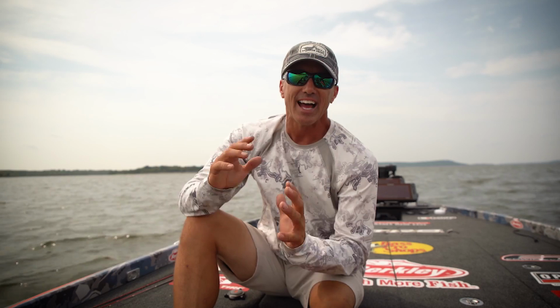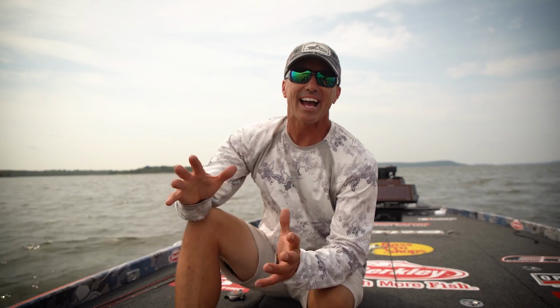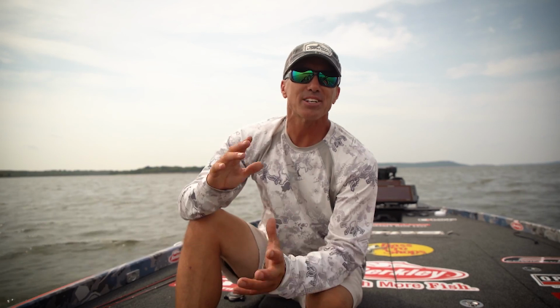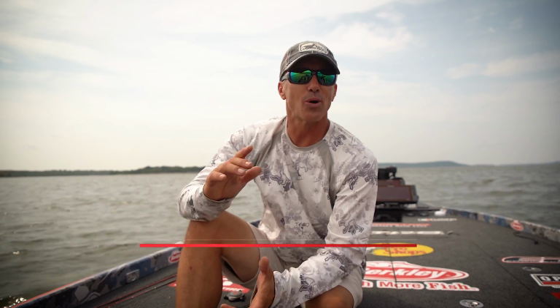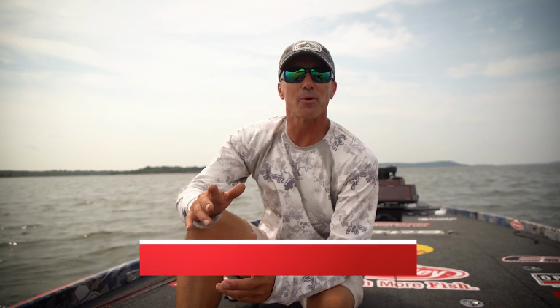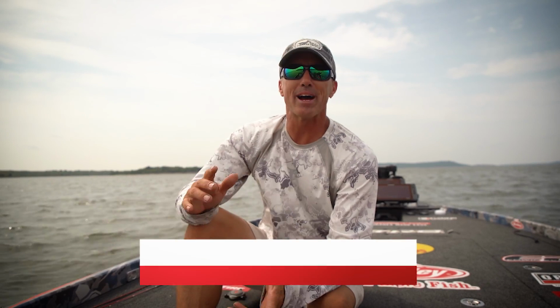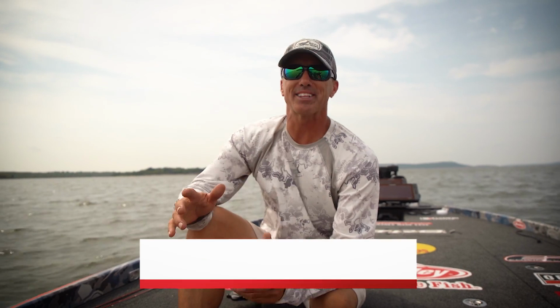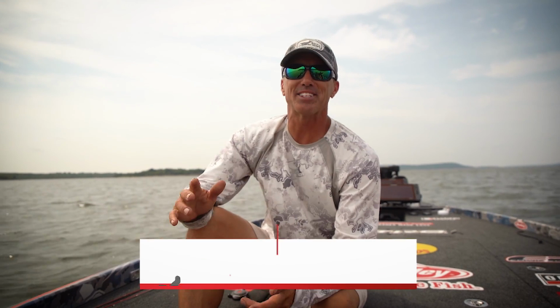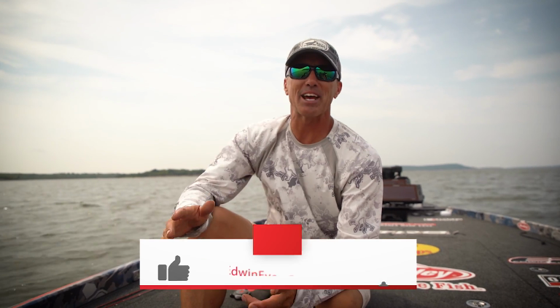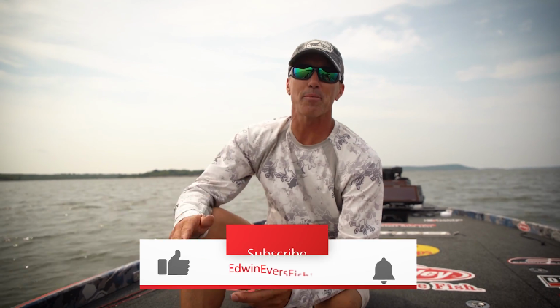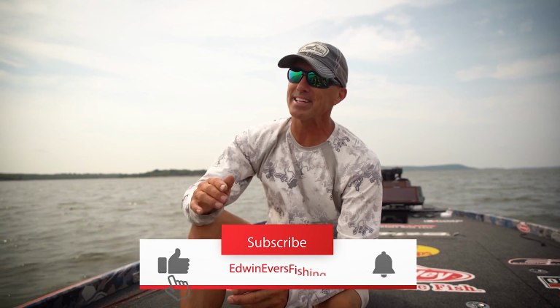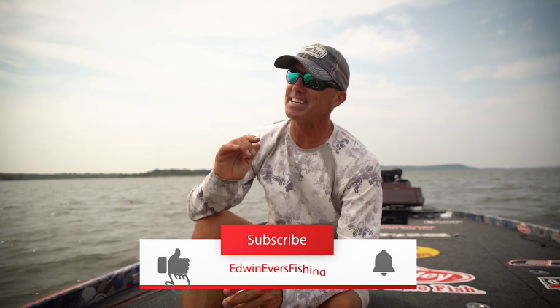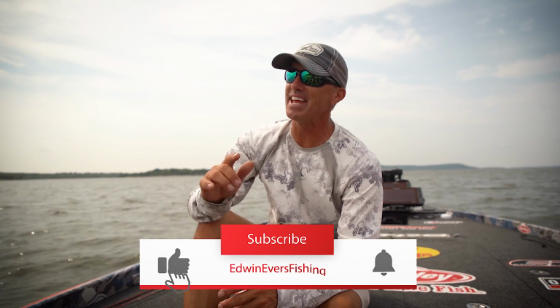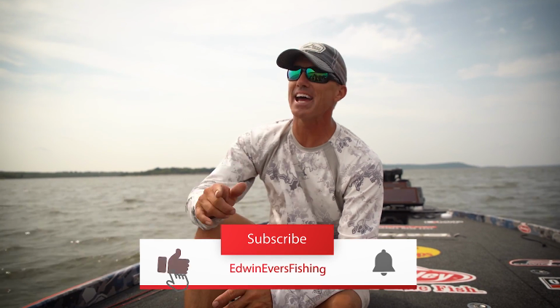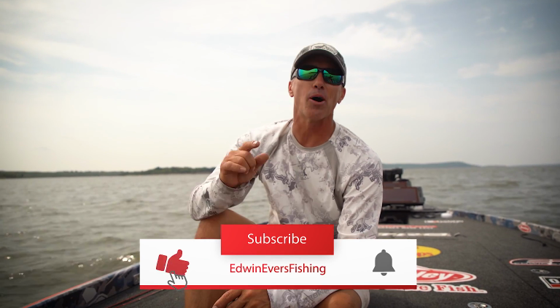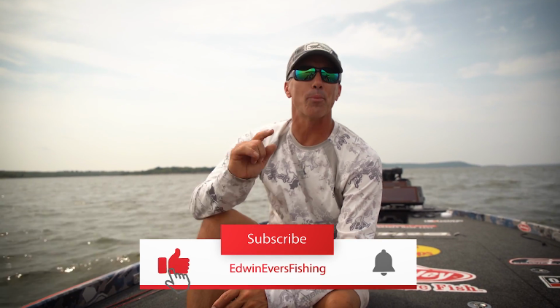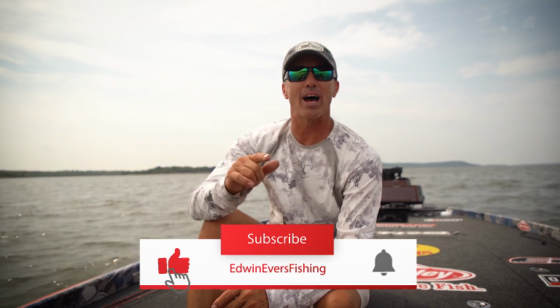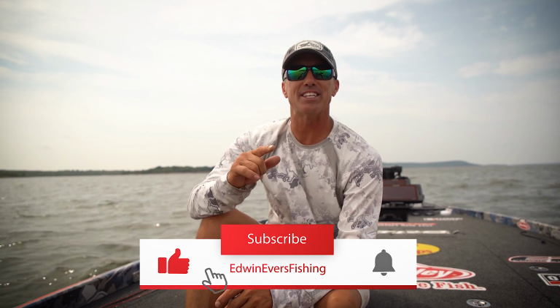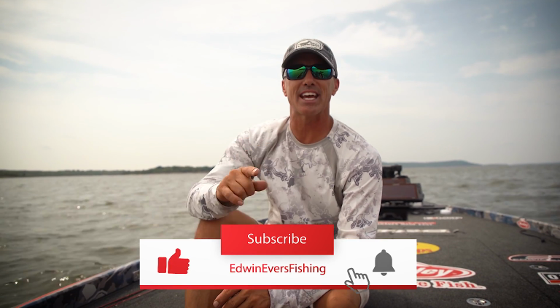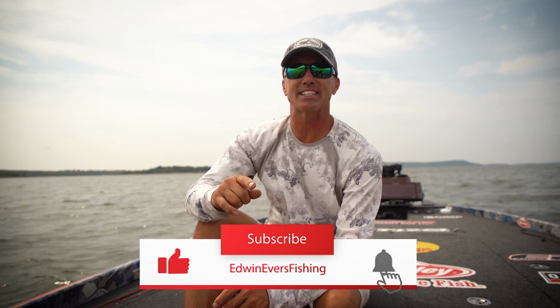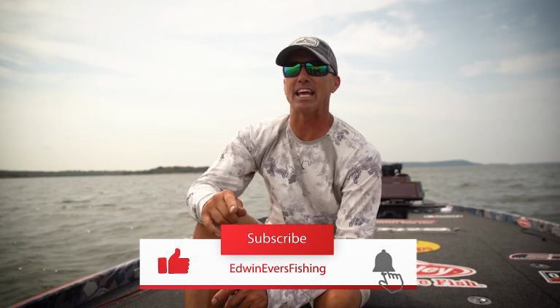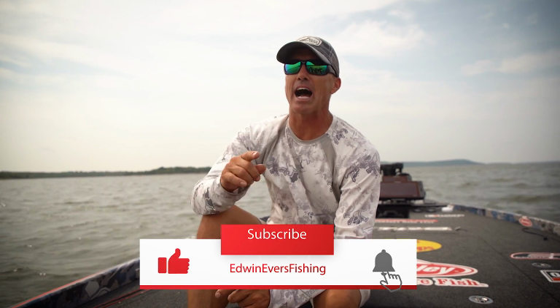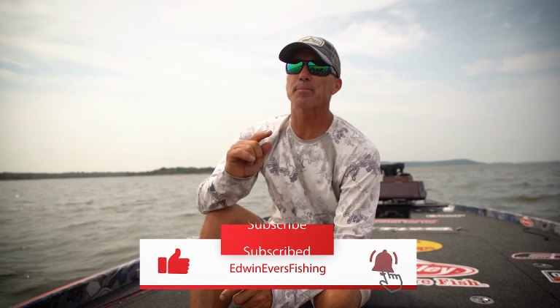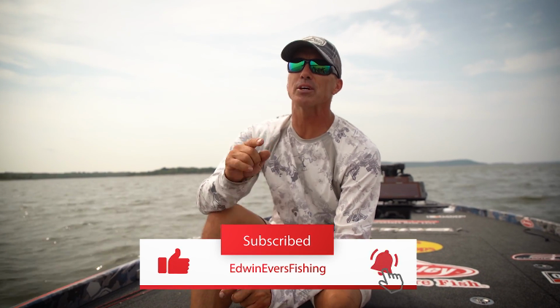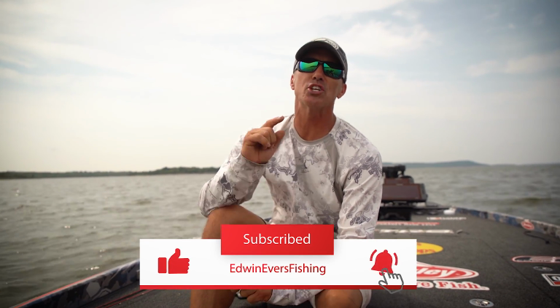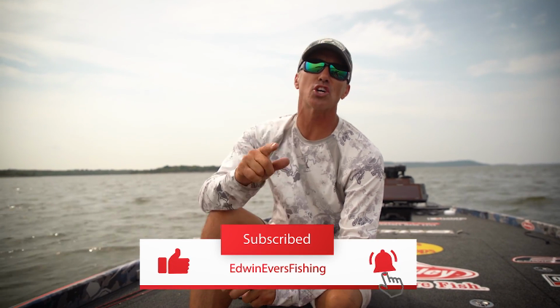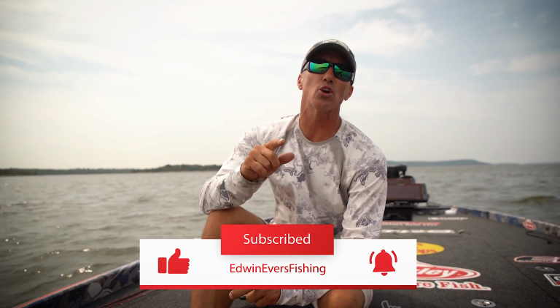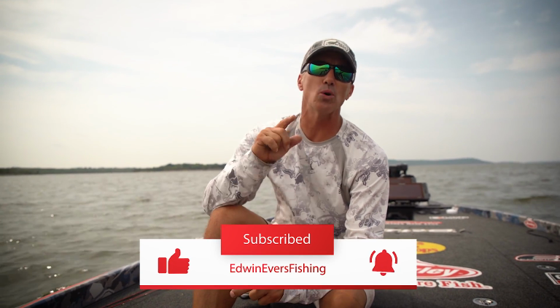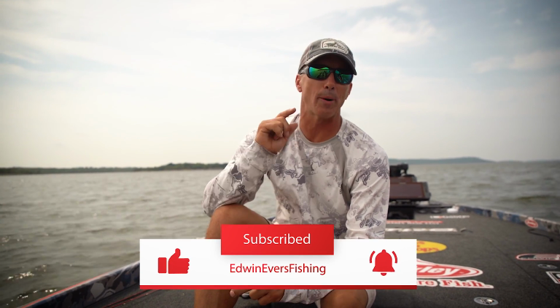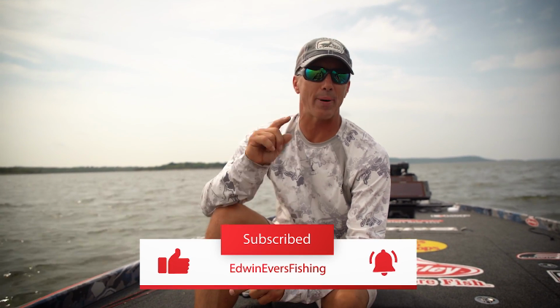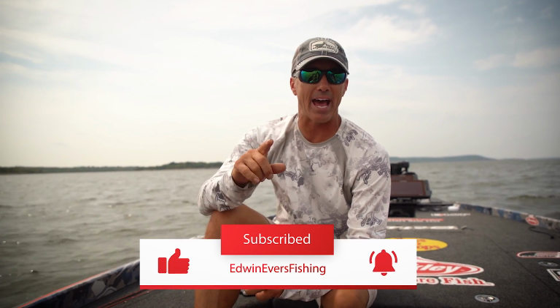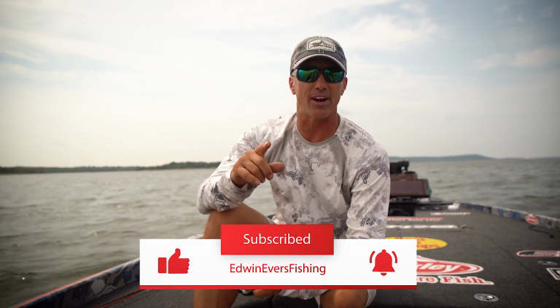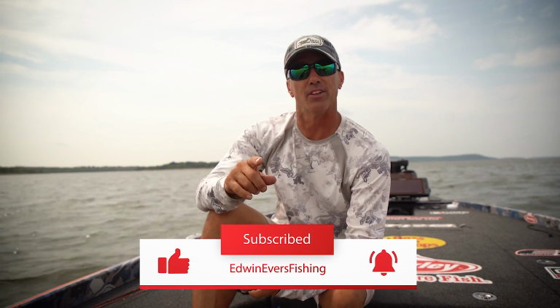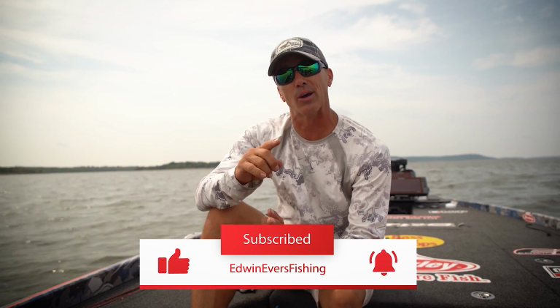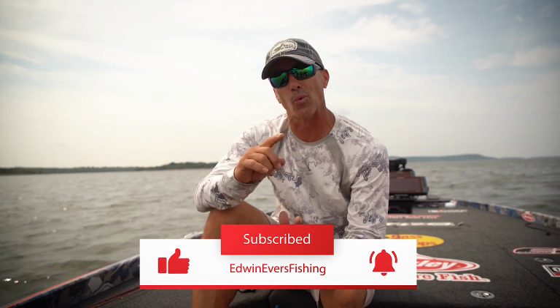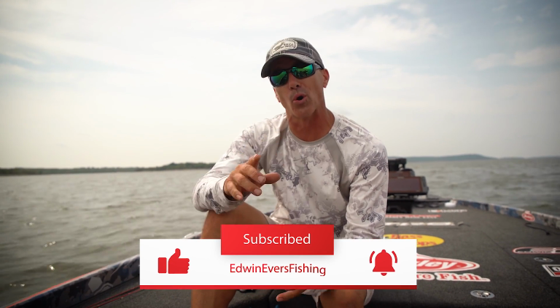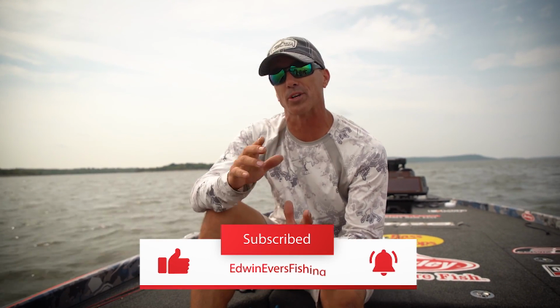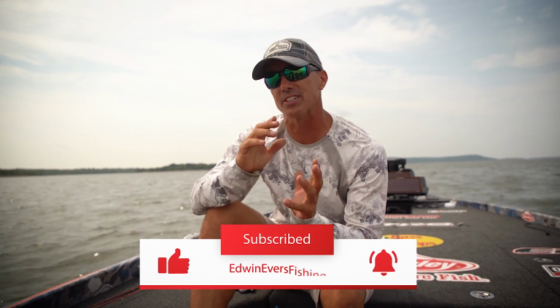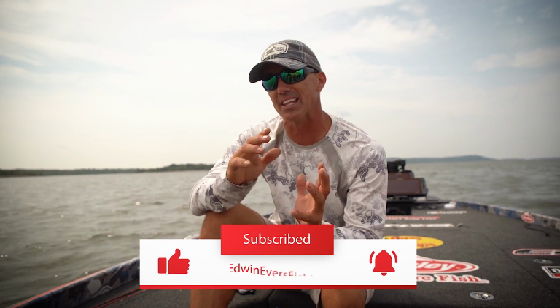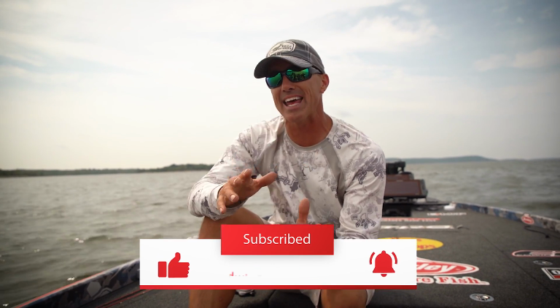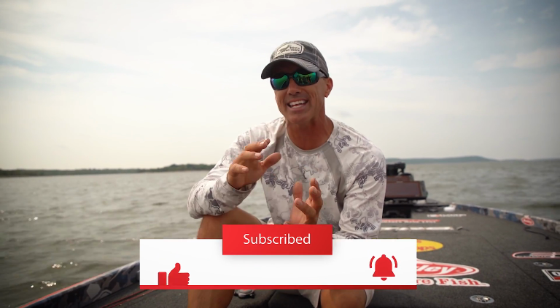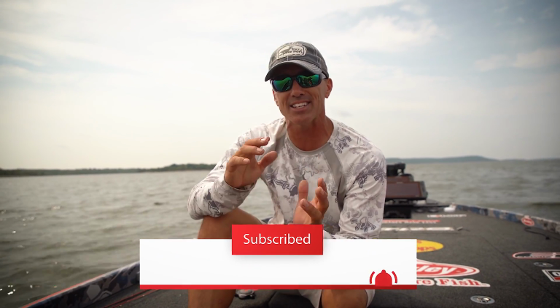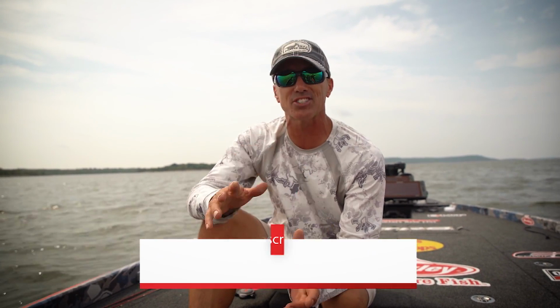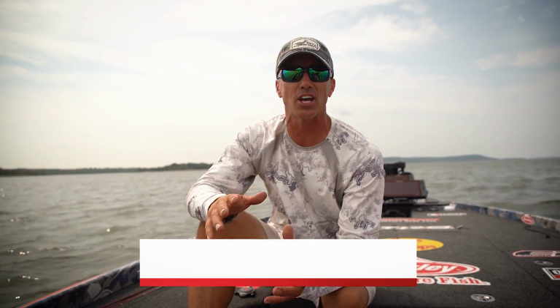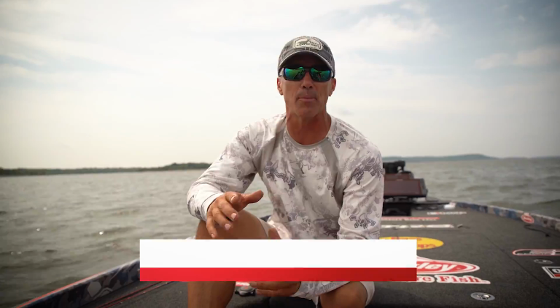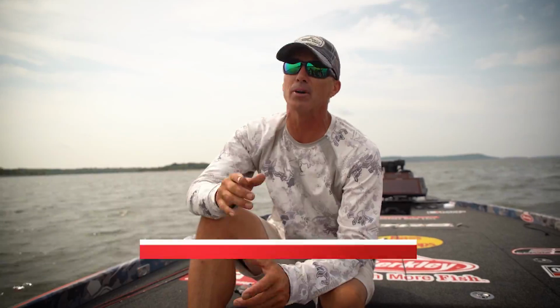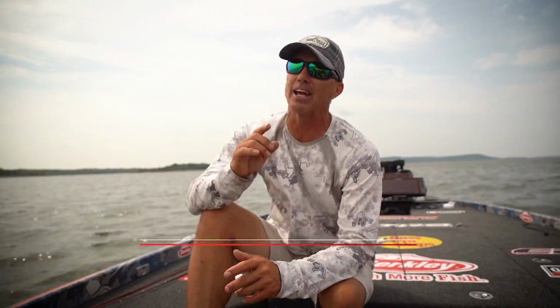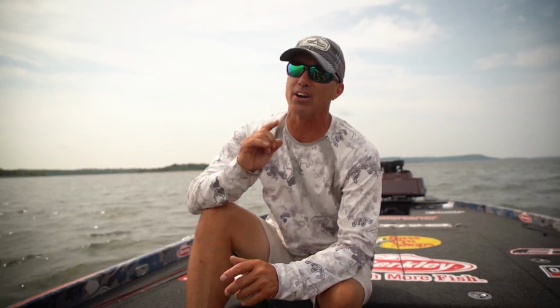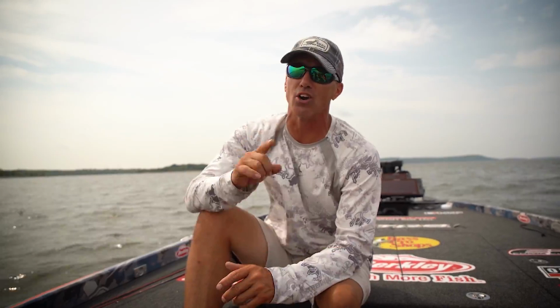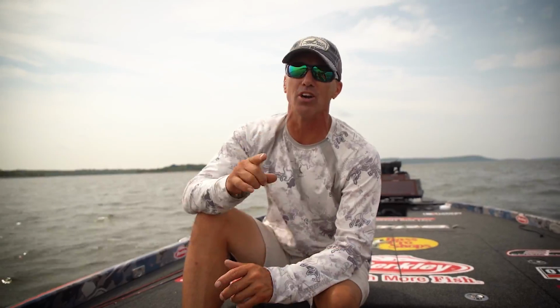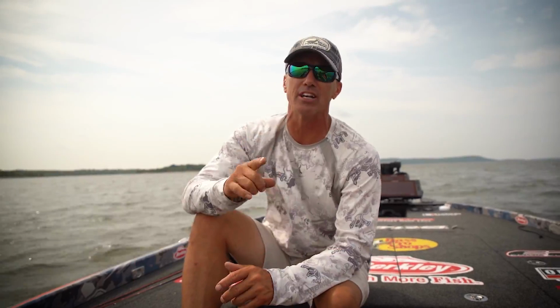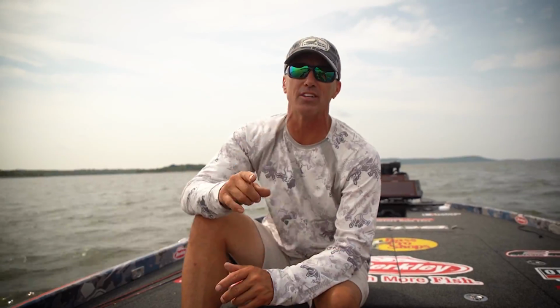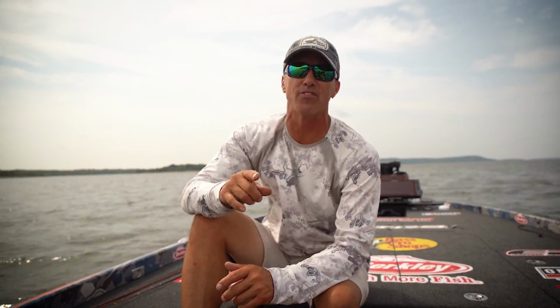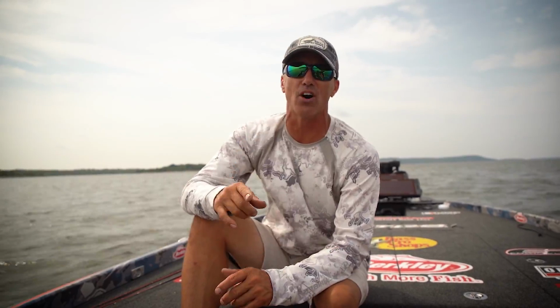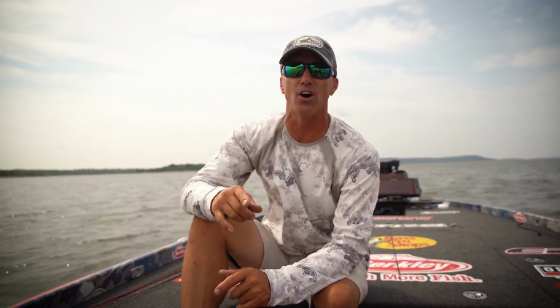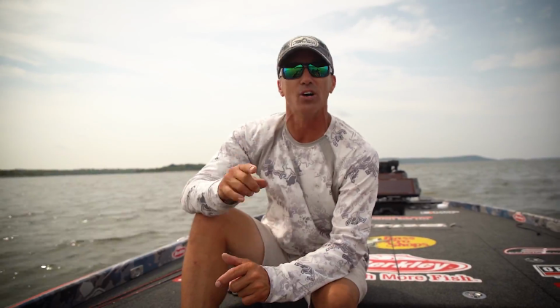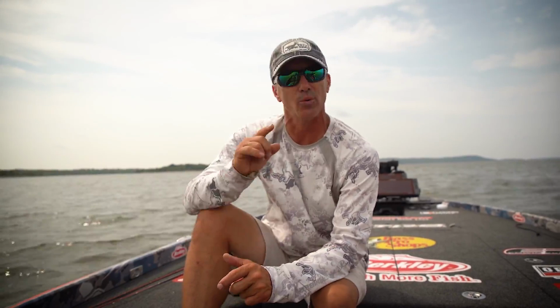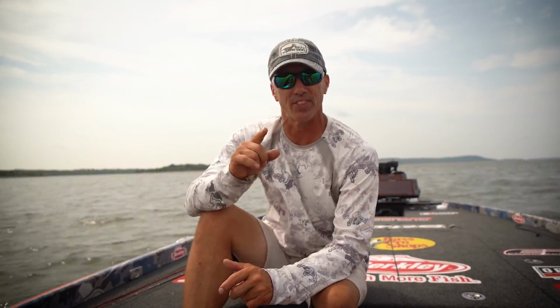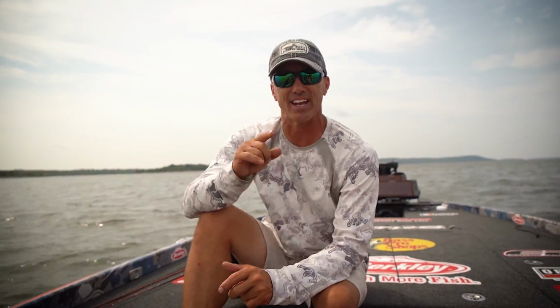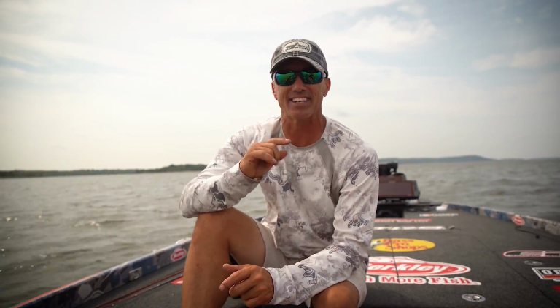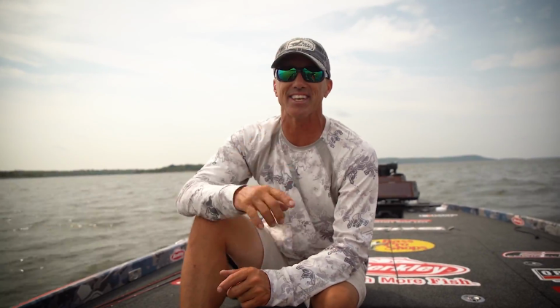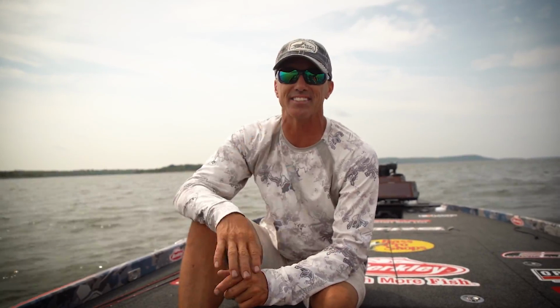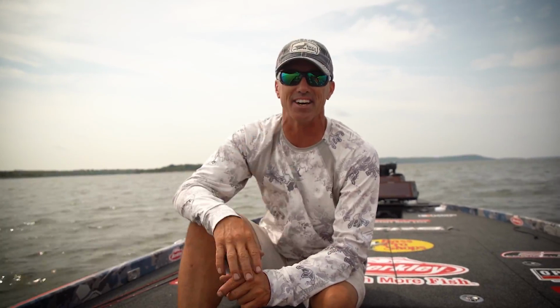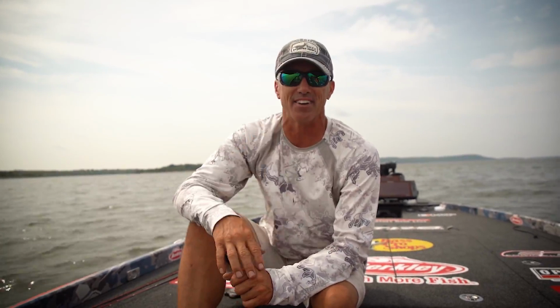Hey guys, welcome back to the channel. Today on Project E, I'm going to show you a pattern that works late in the summer and early in the fall when things get tough.